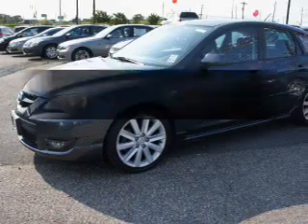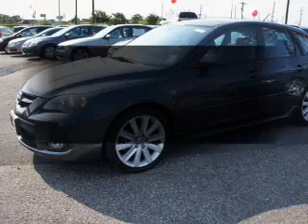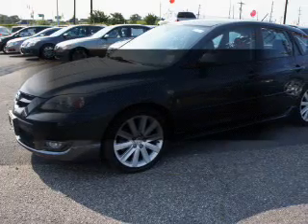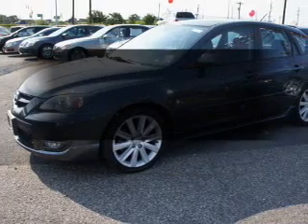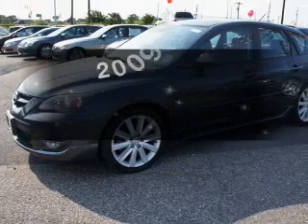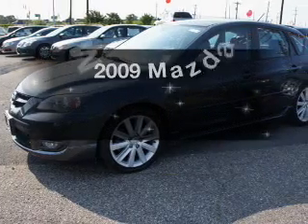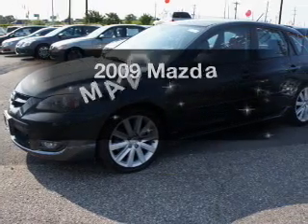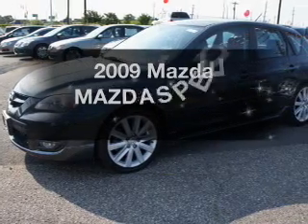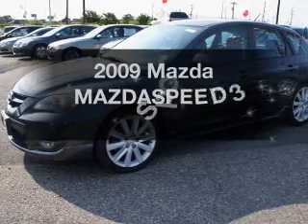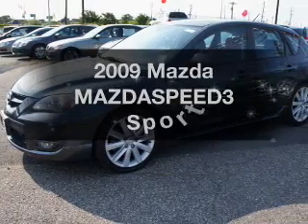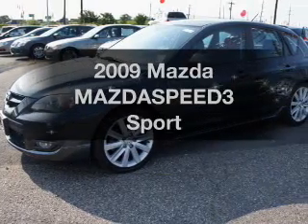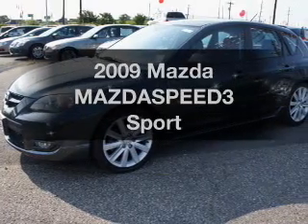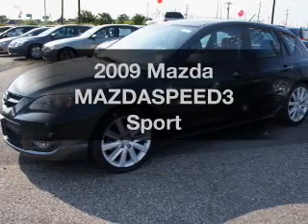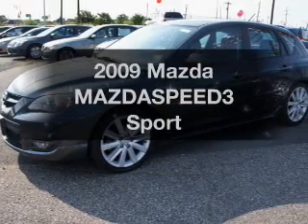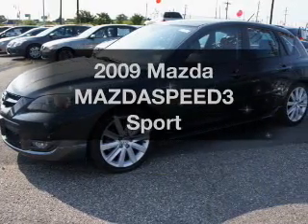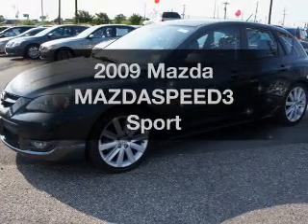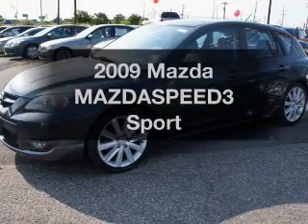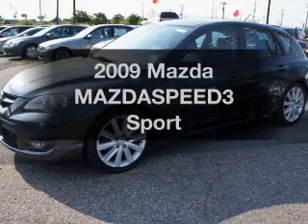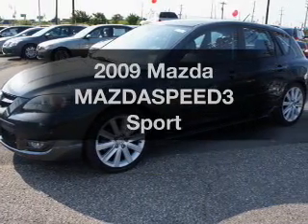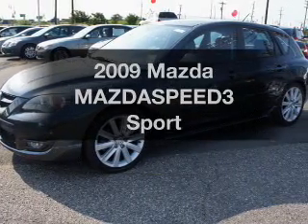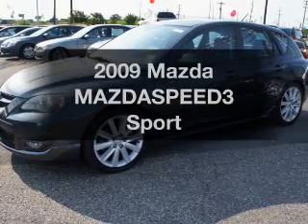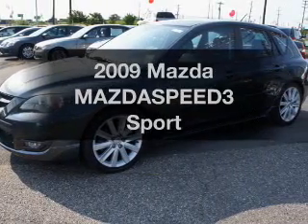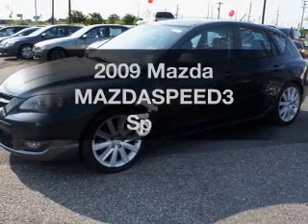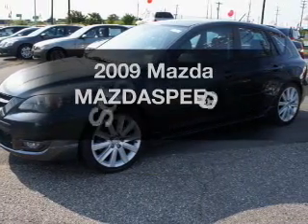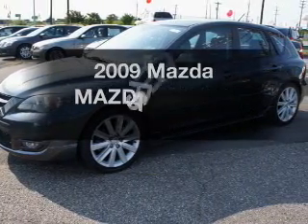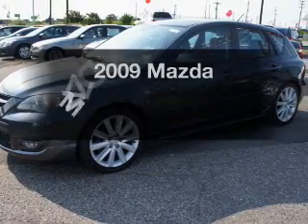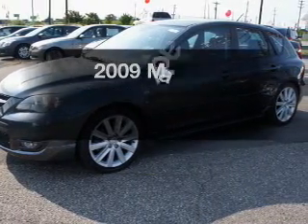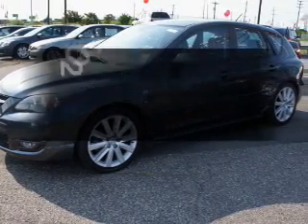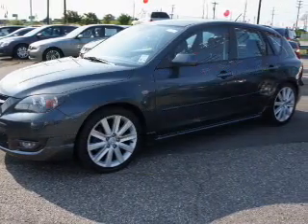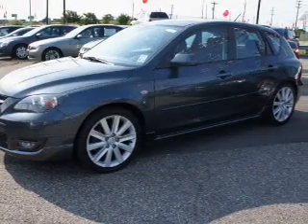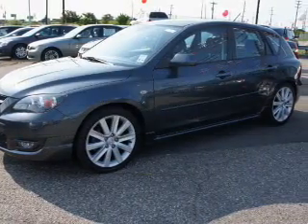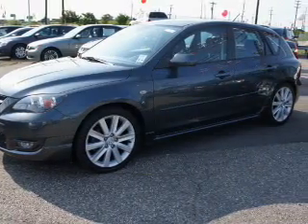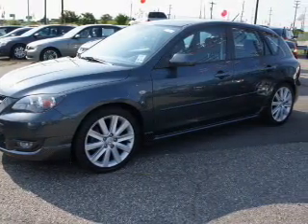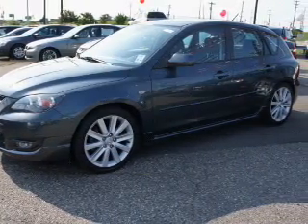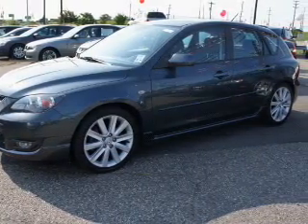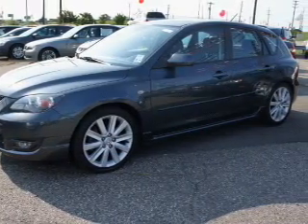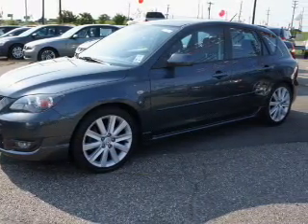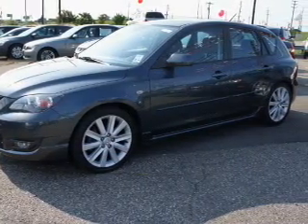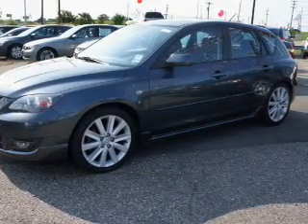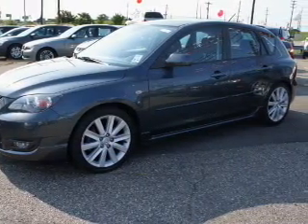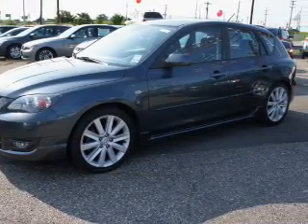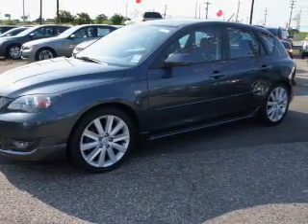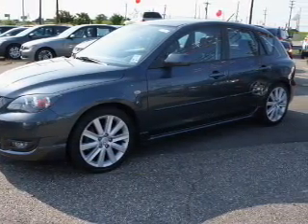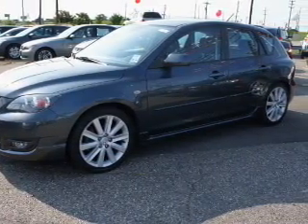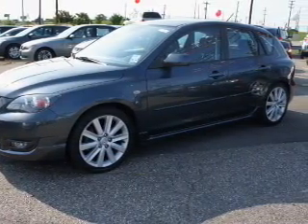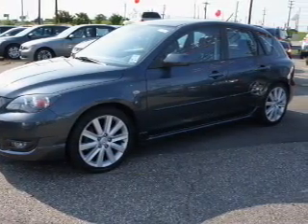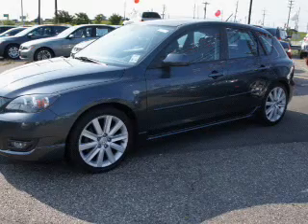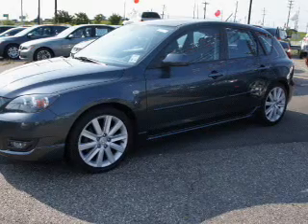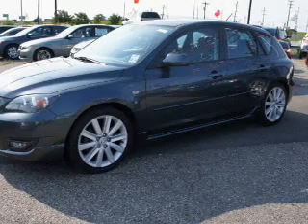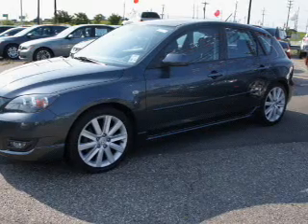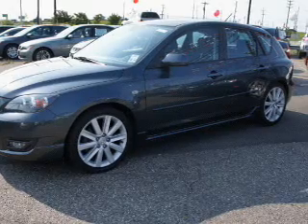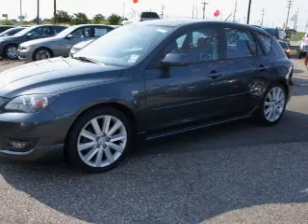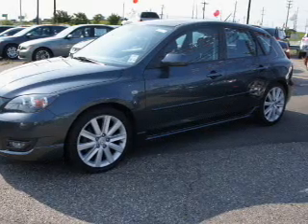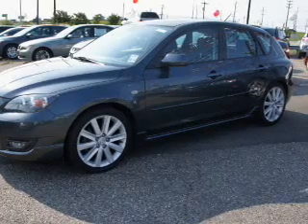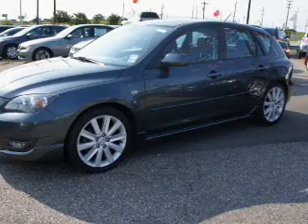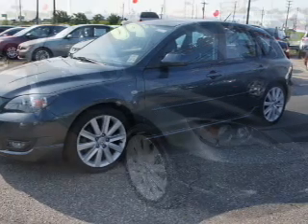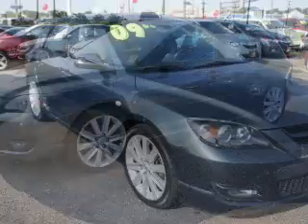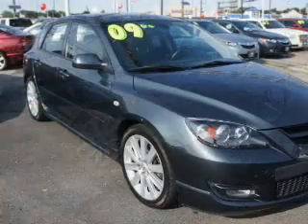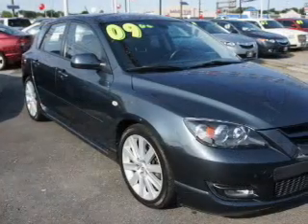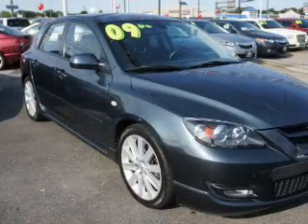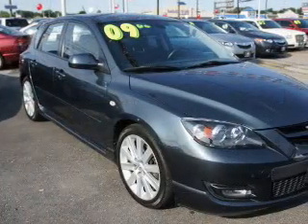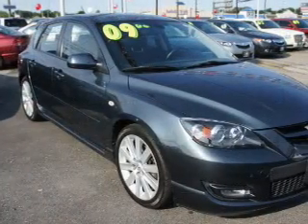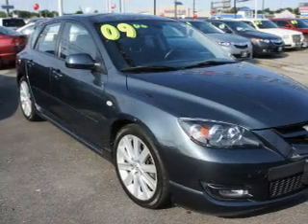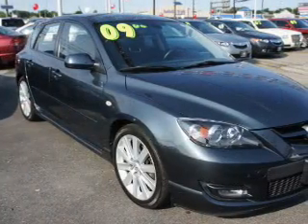Check out this 2009 Mazda MazdaSpeed 3. Travel the roads in style and comfort in this great vehicle.